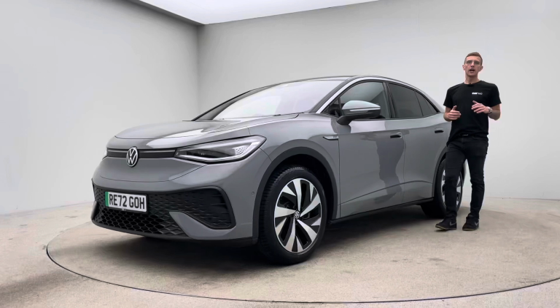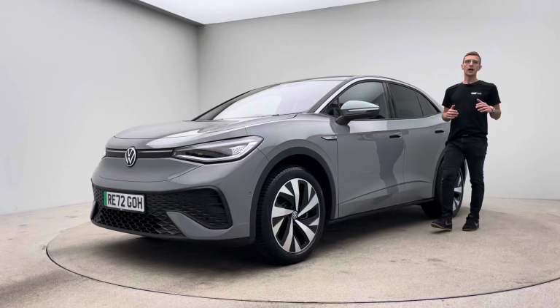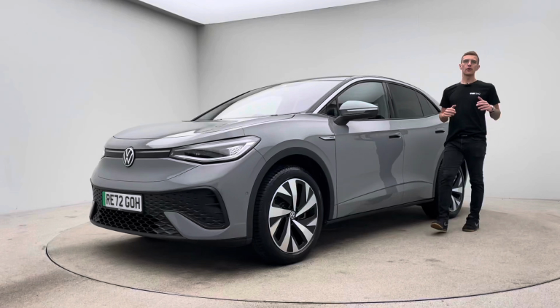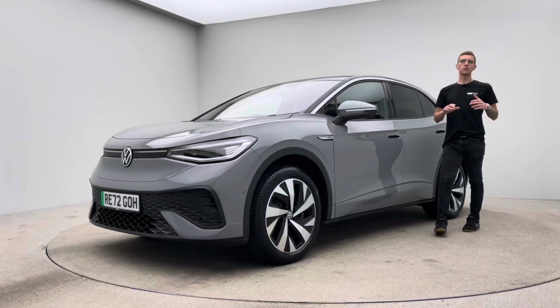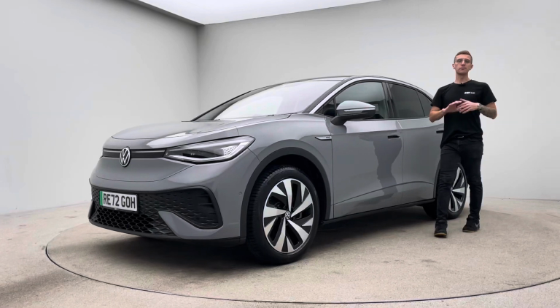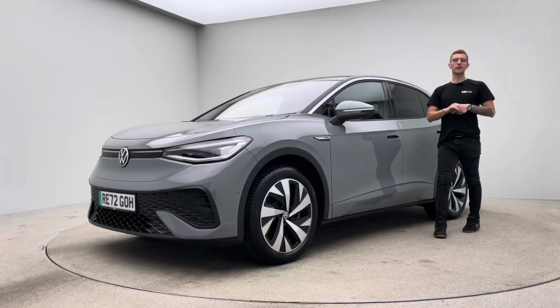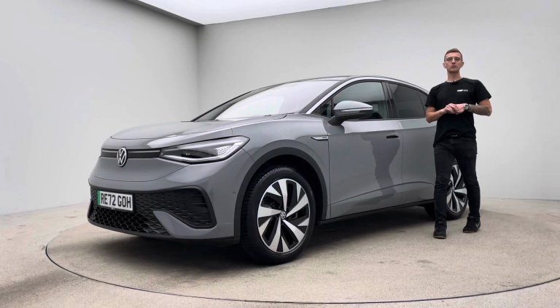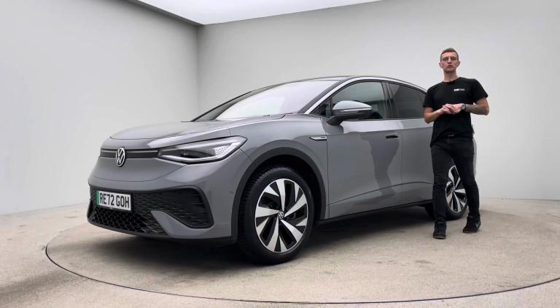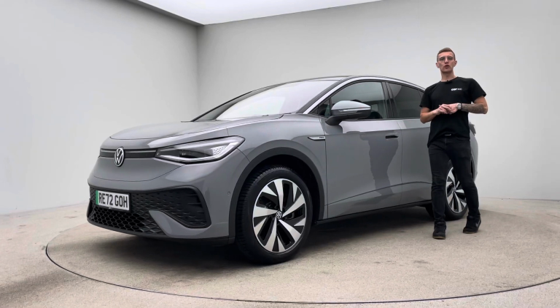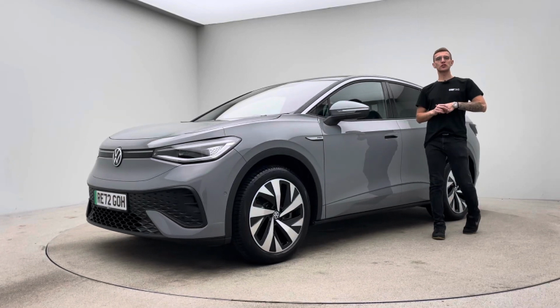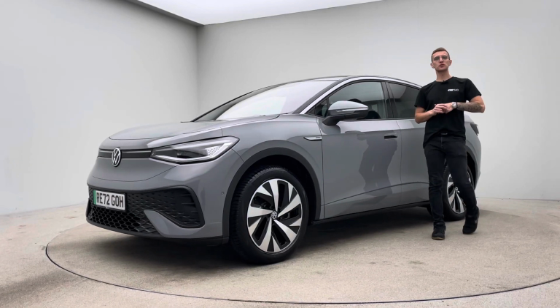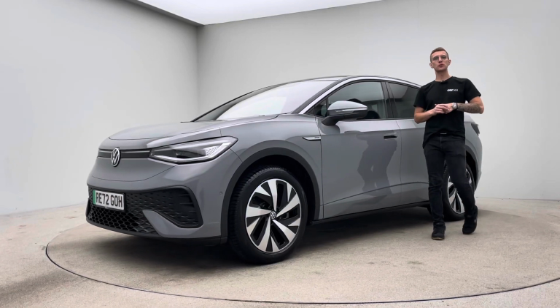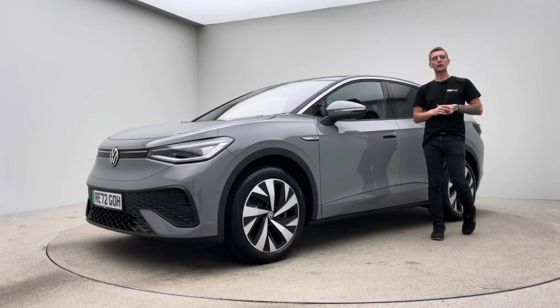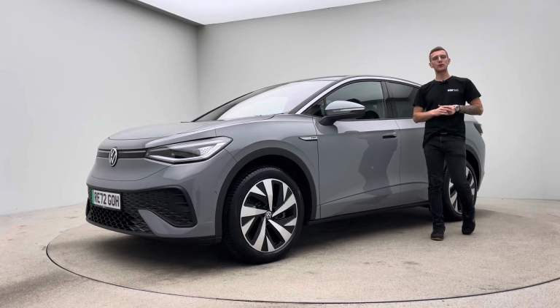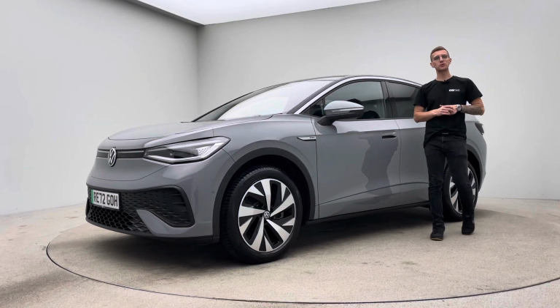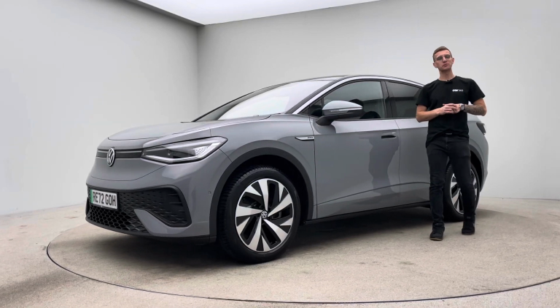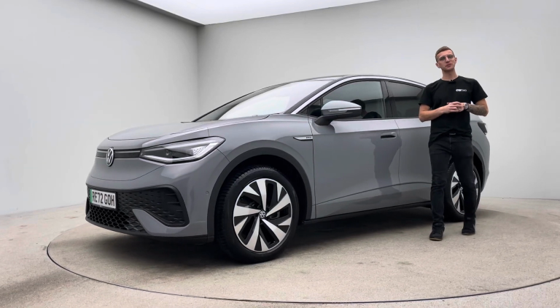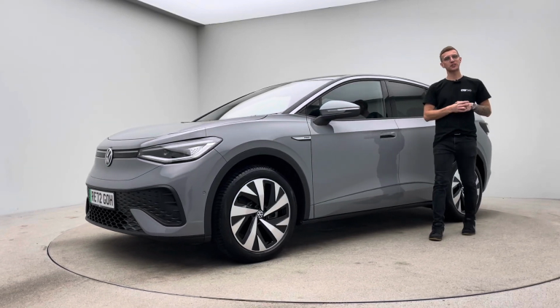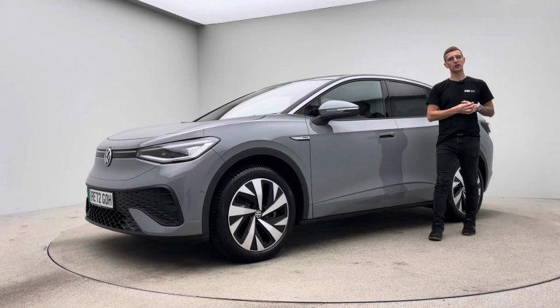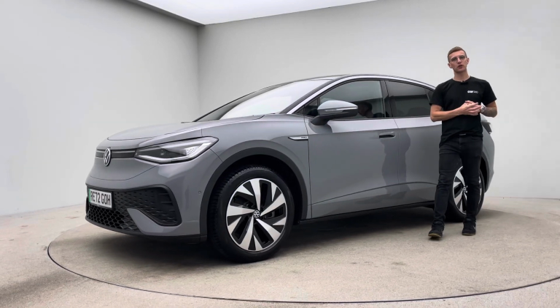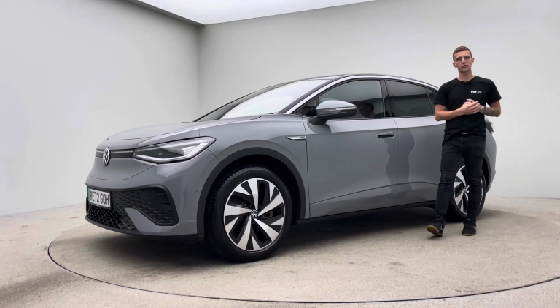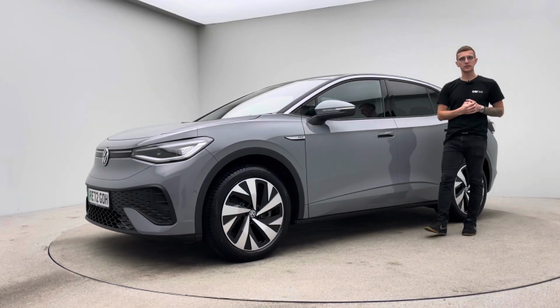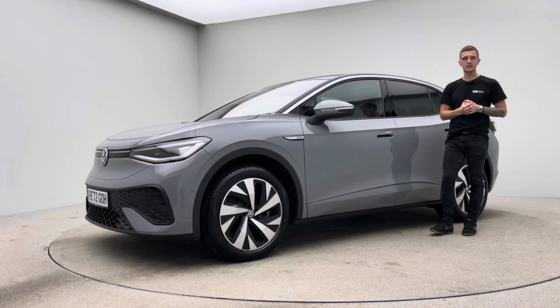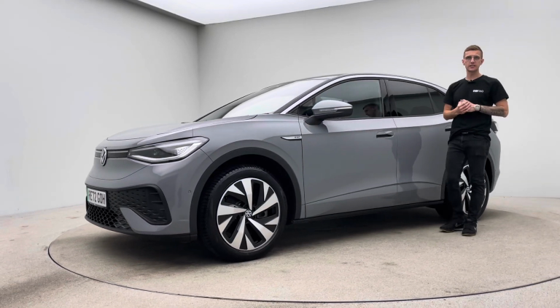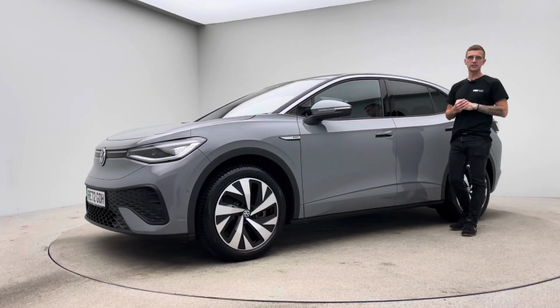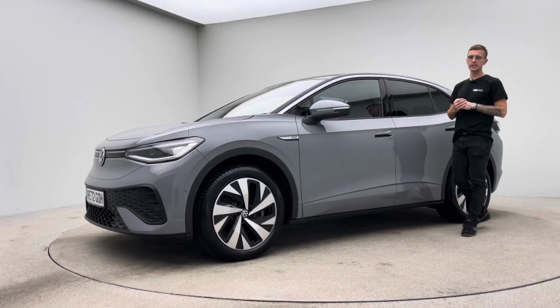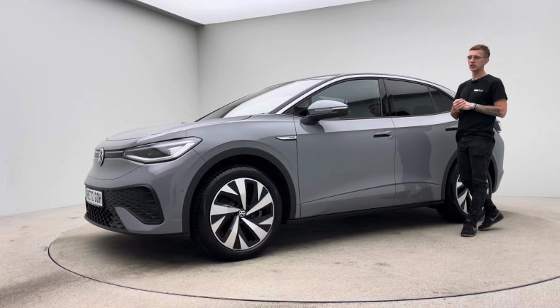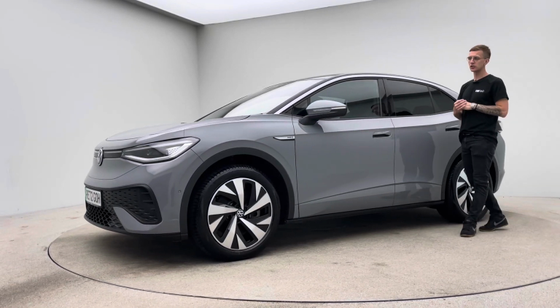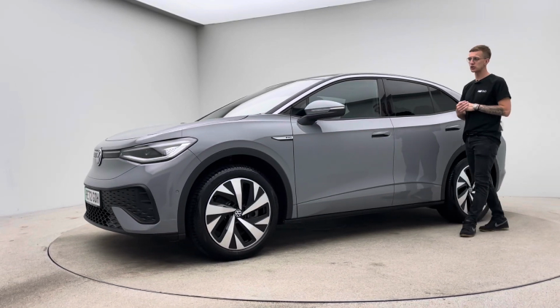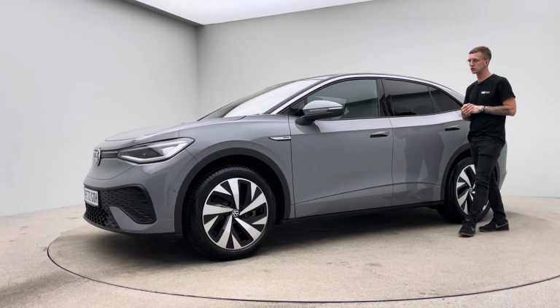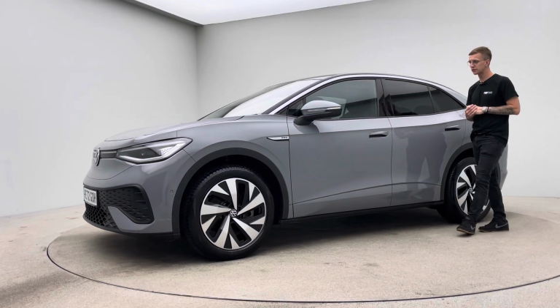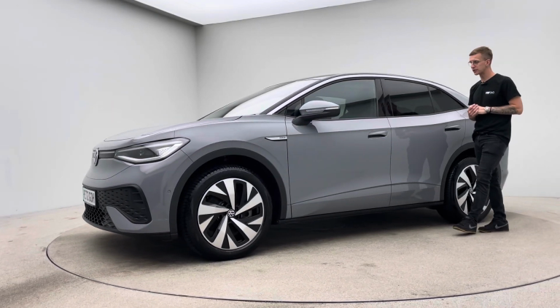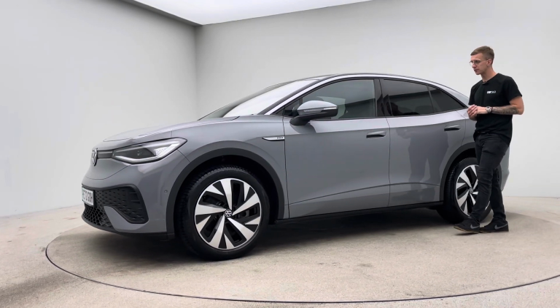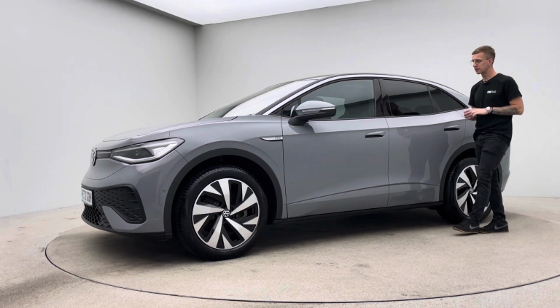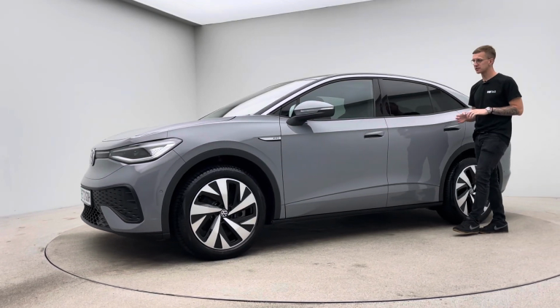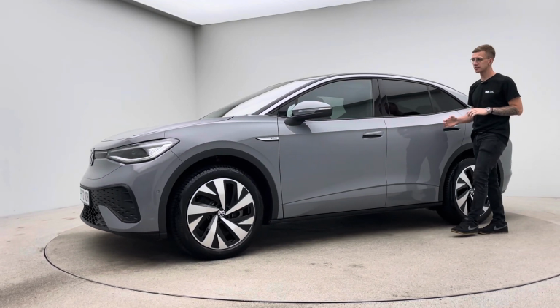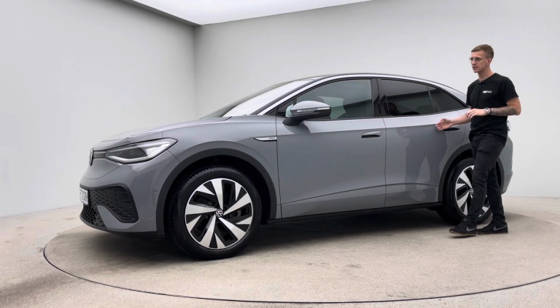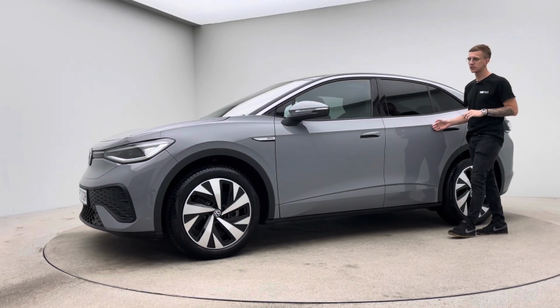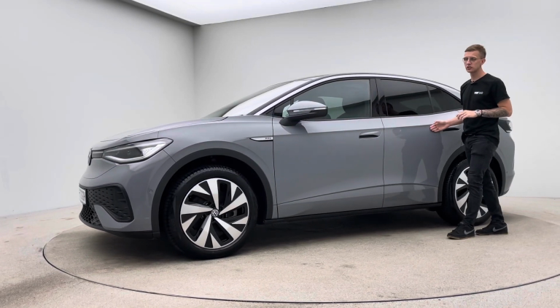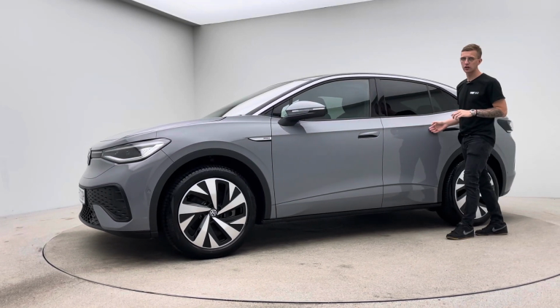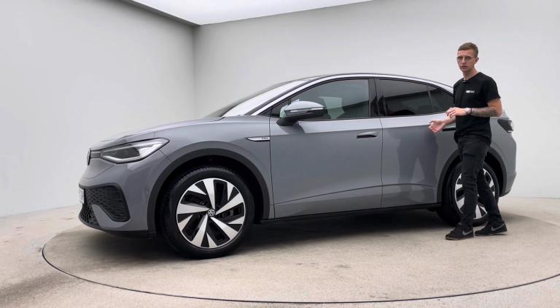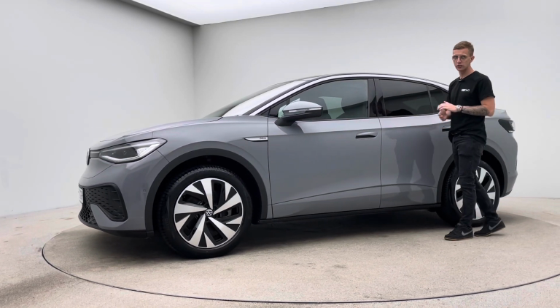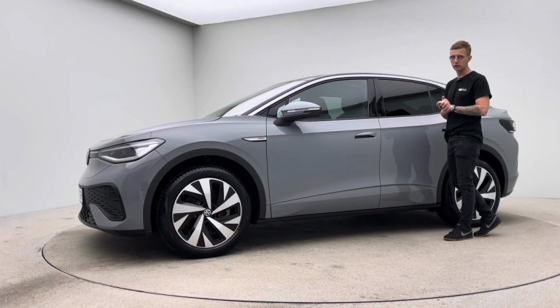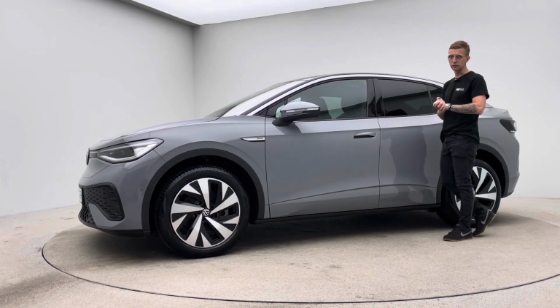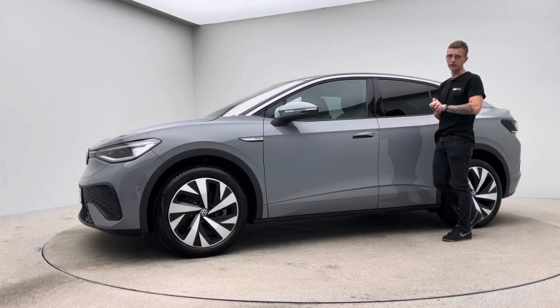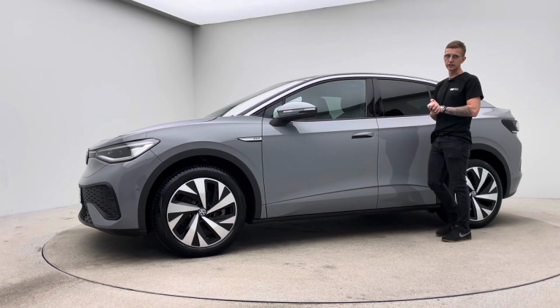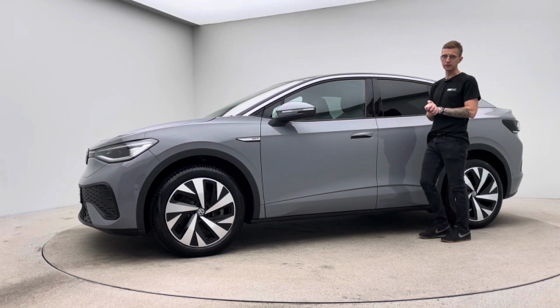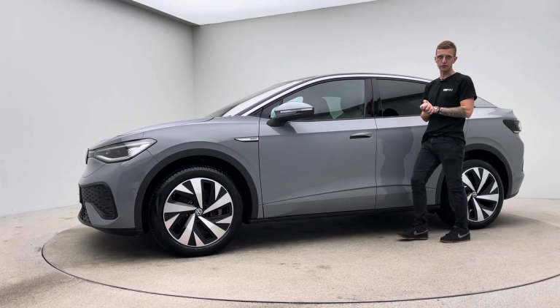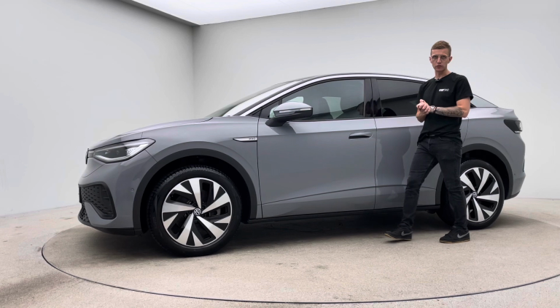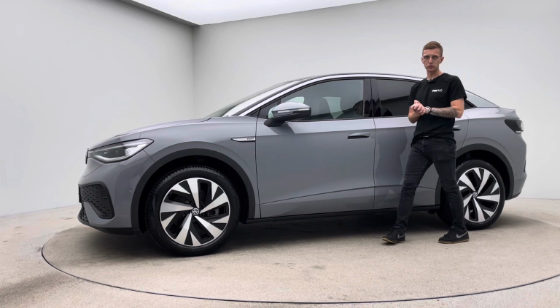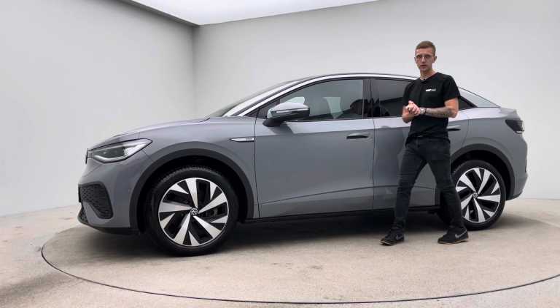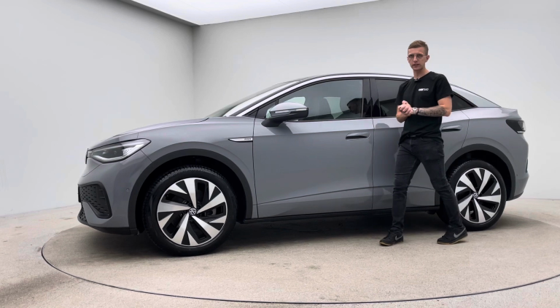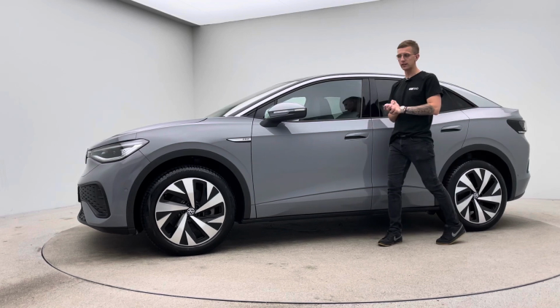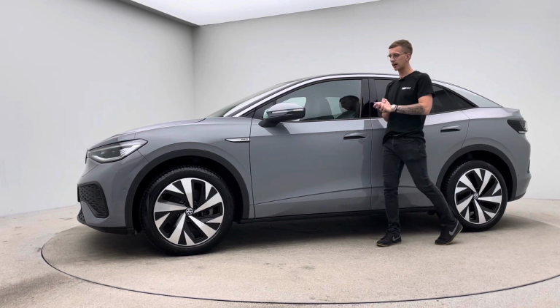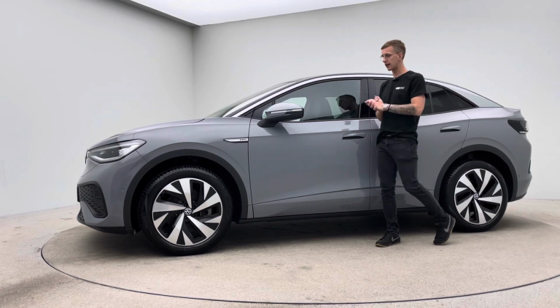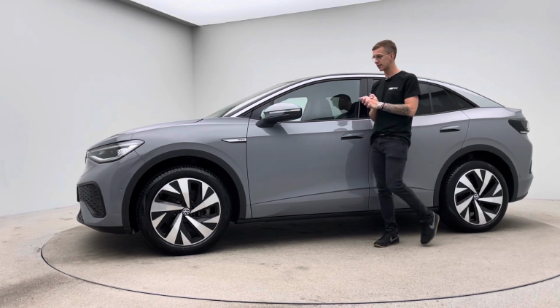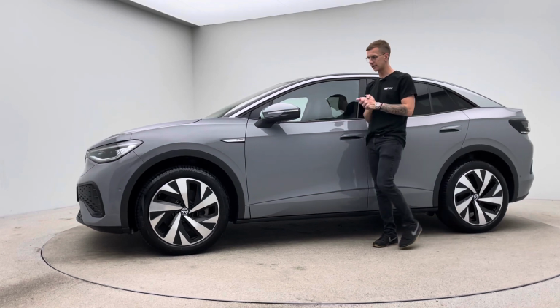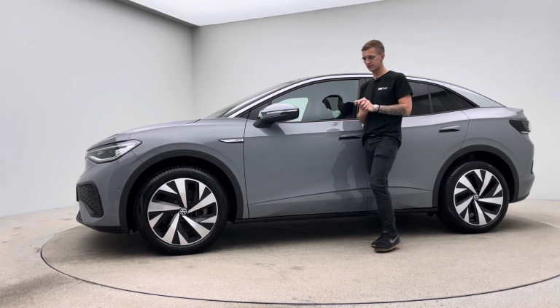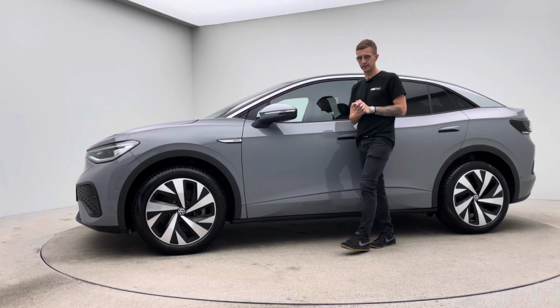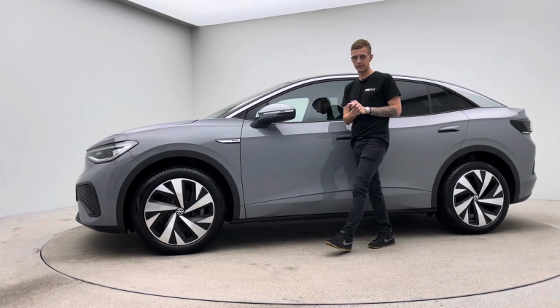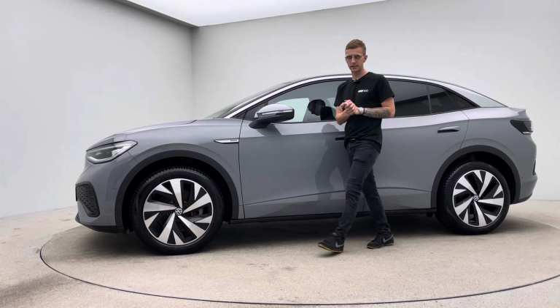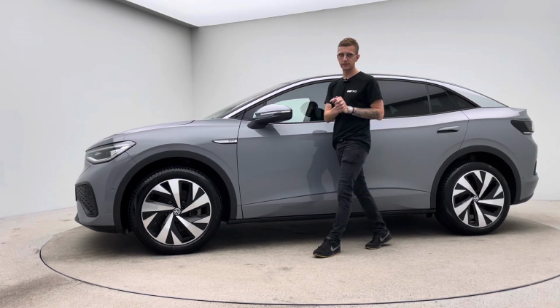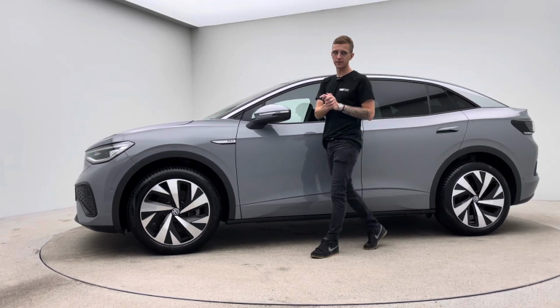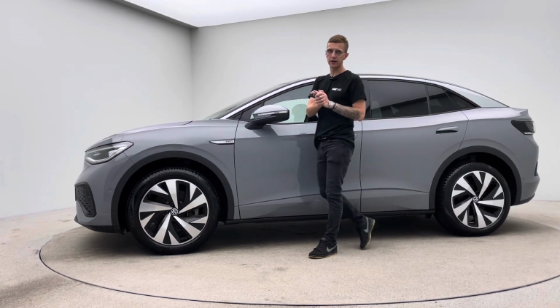Hello, my name's Ross. Welcome to Car360 and a short video presentation on the lovely Volkswagen ID5.